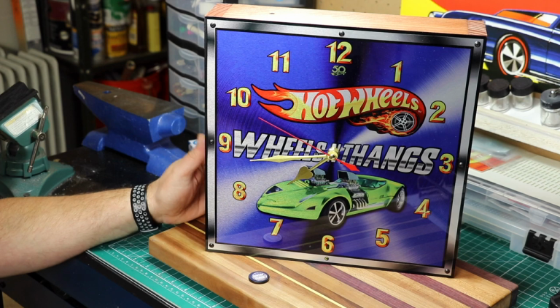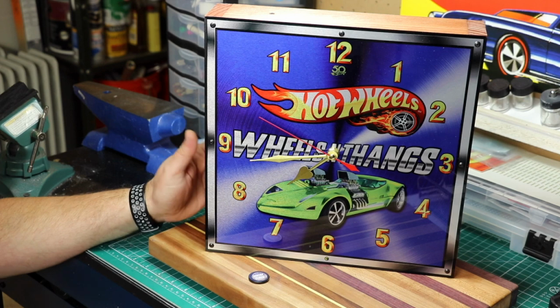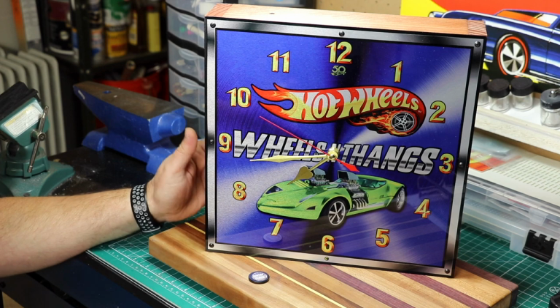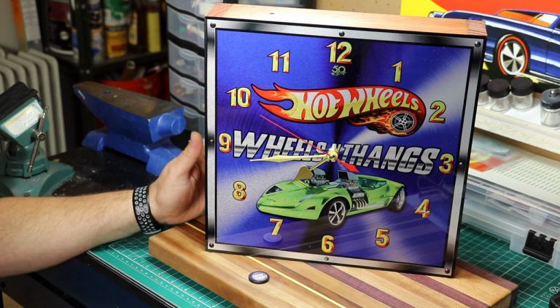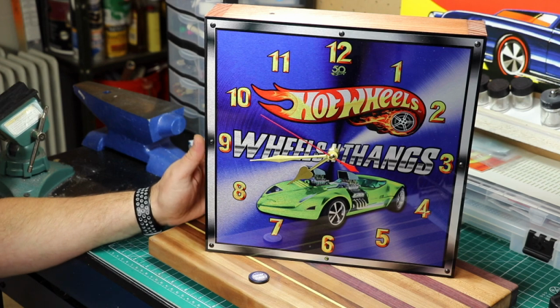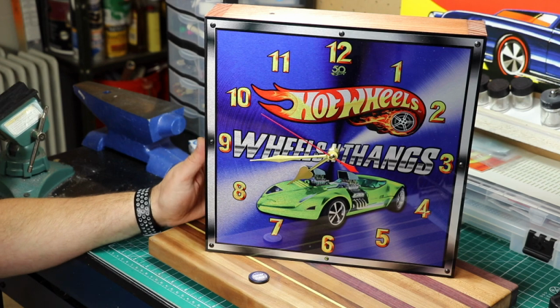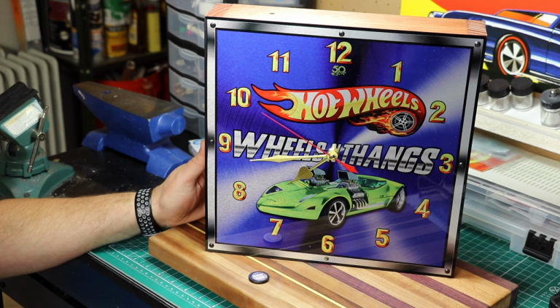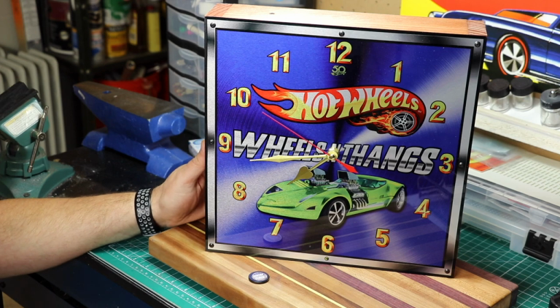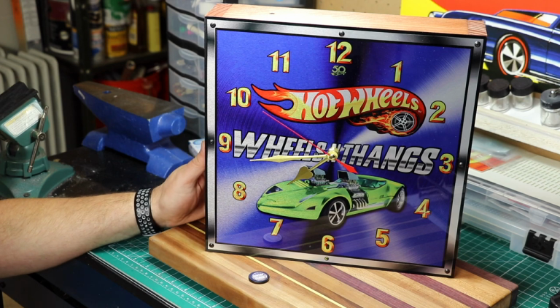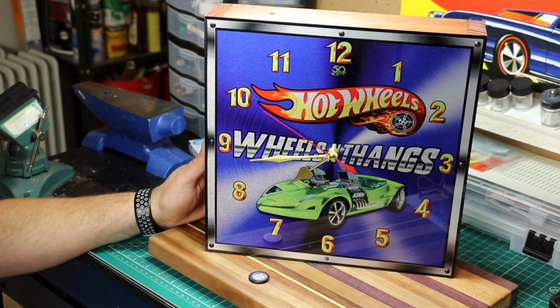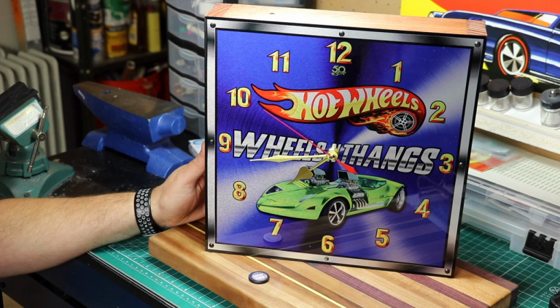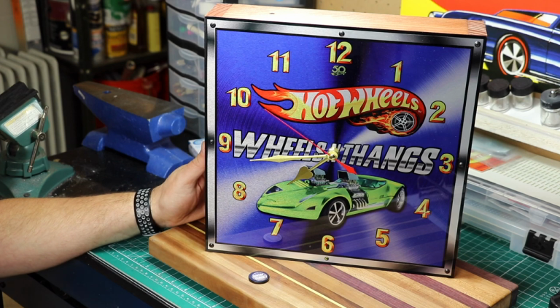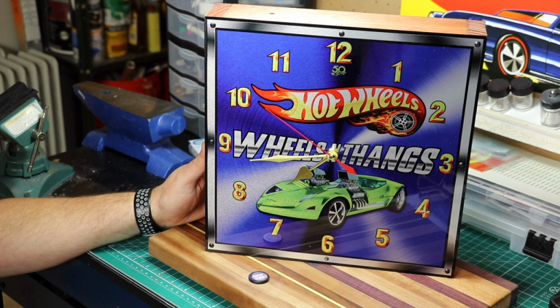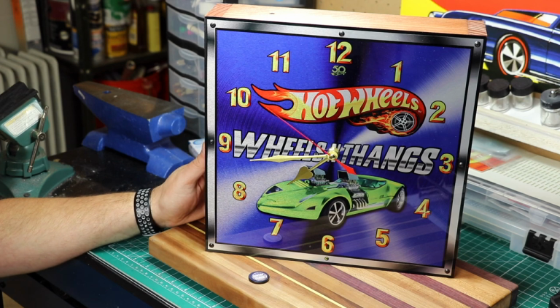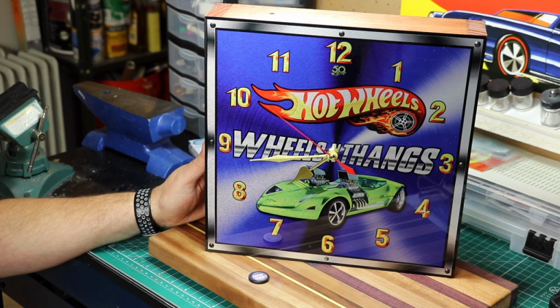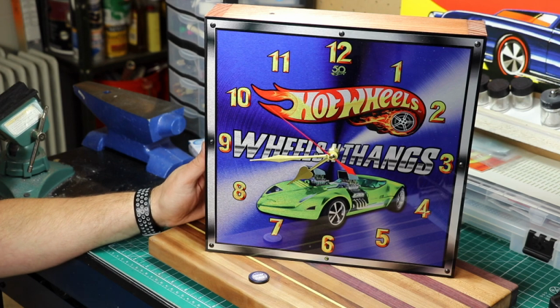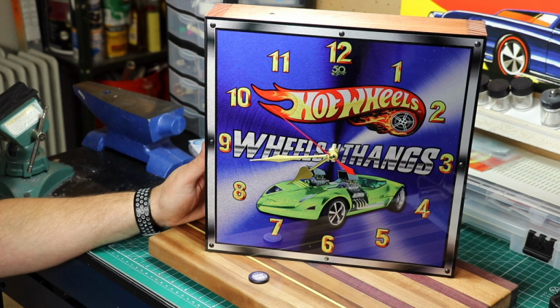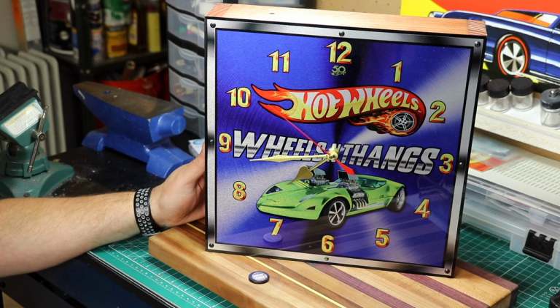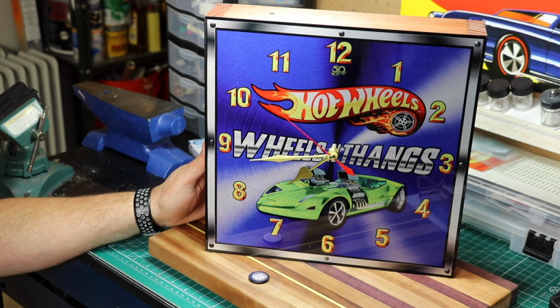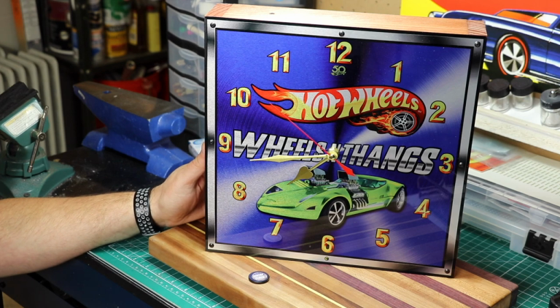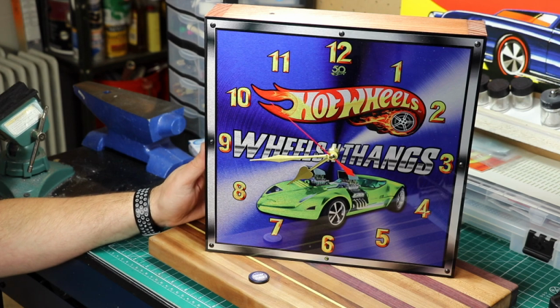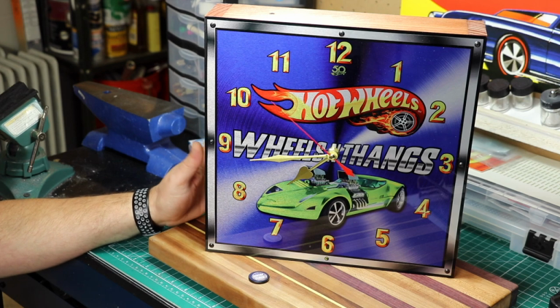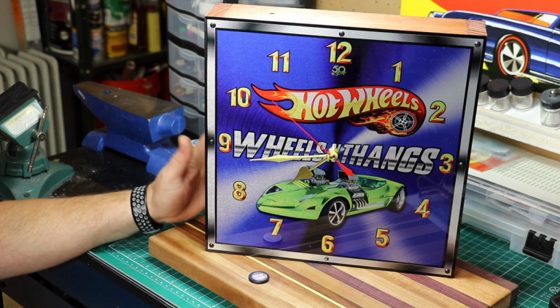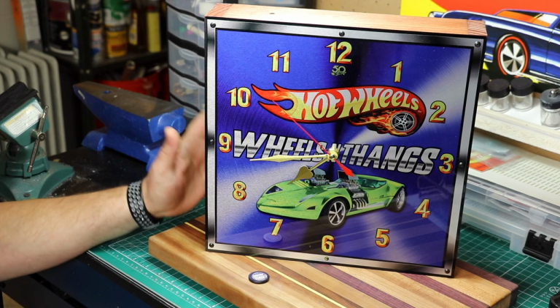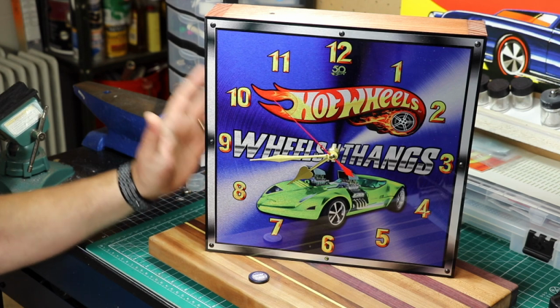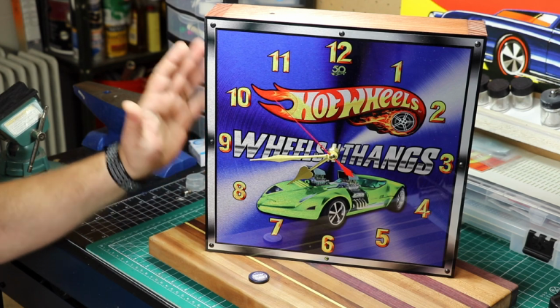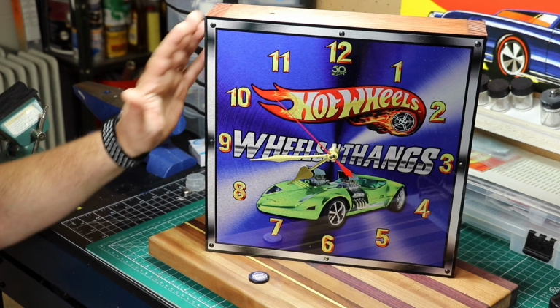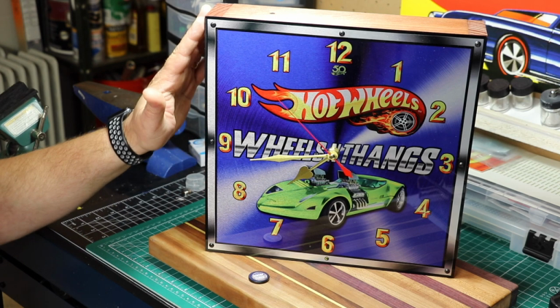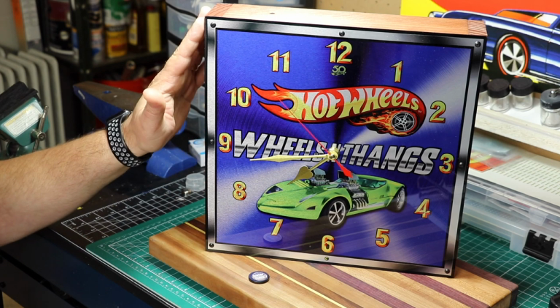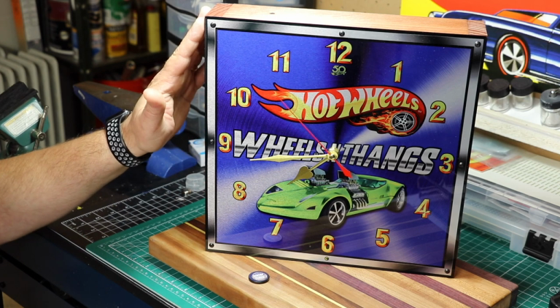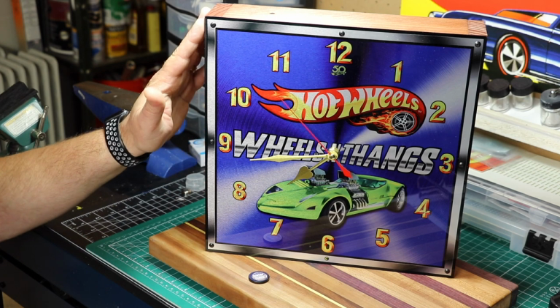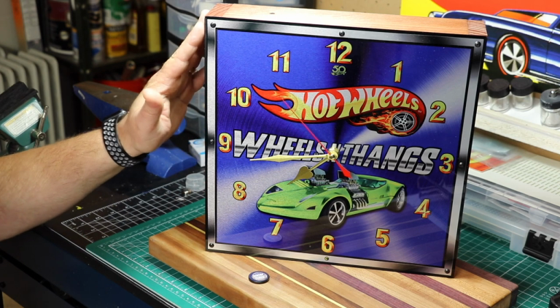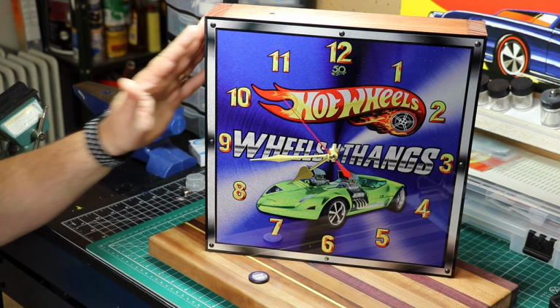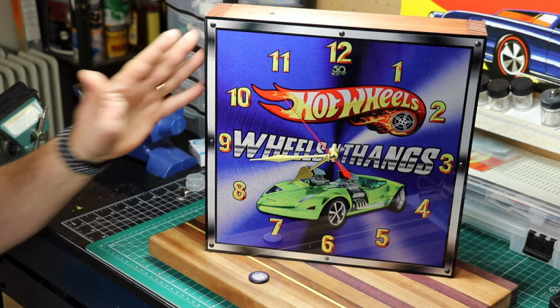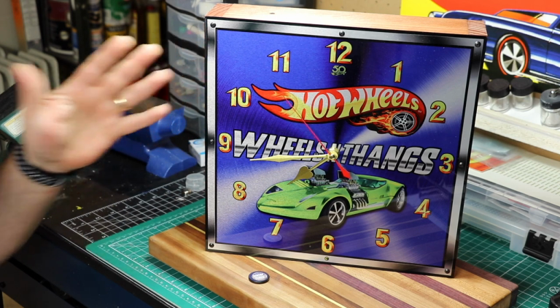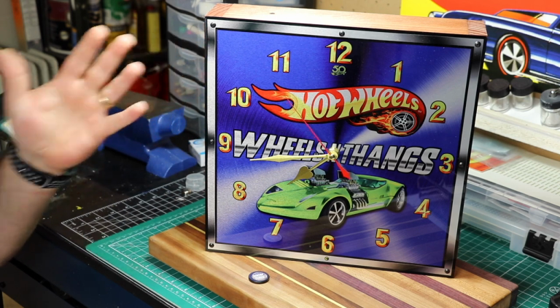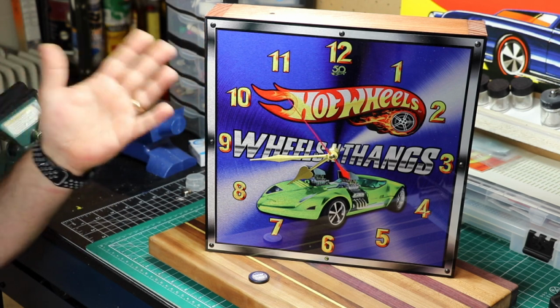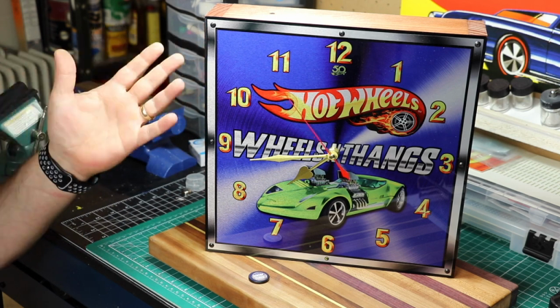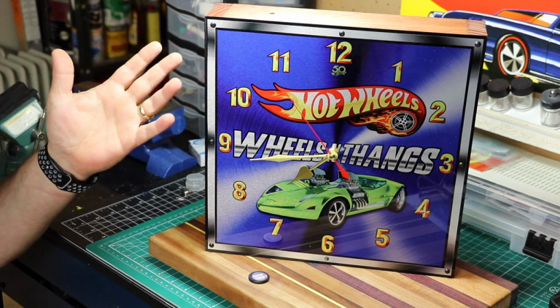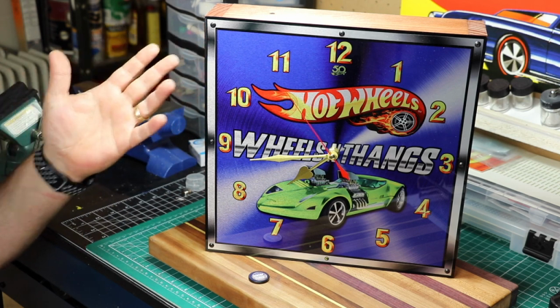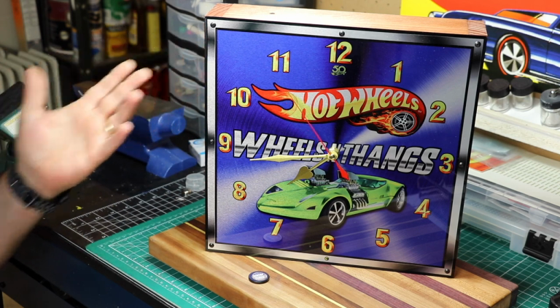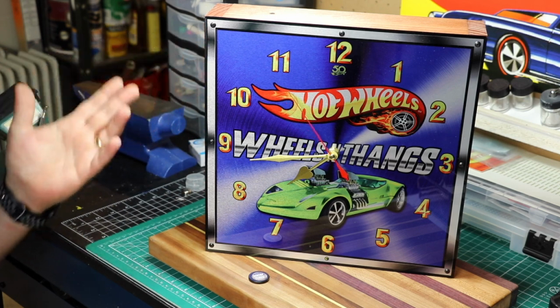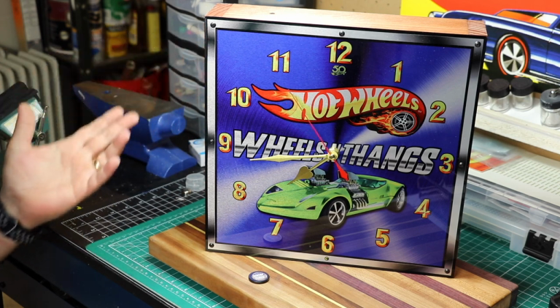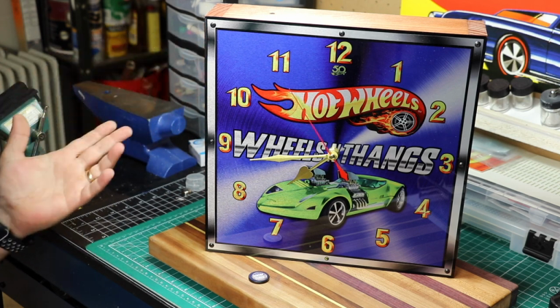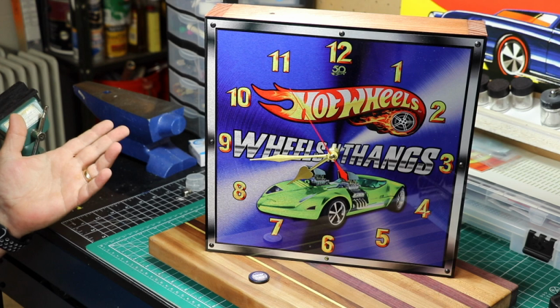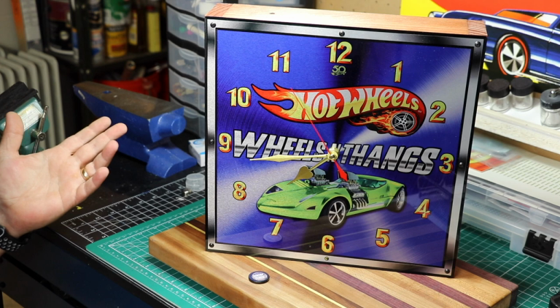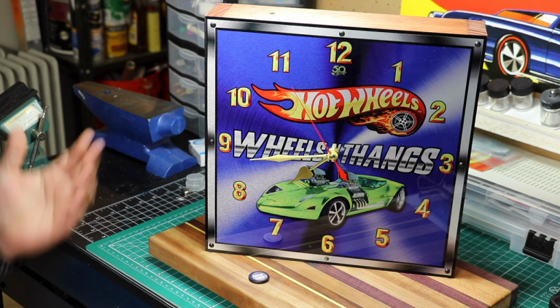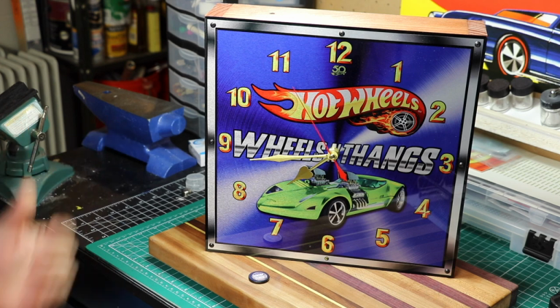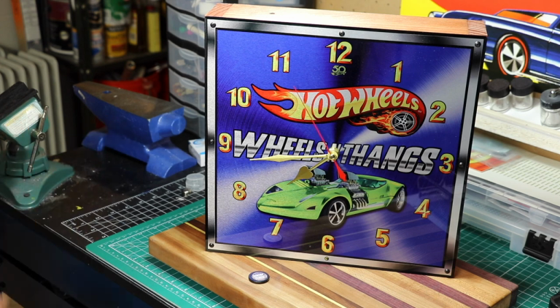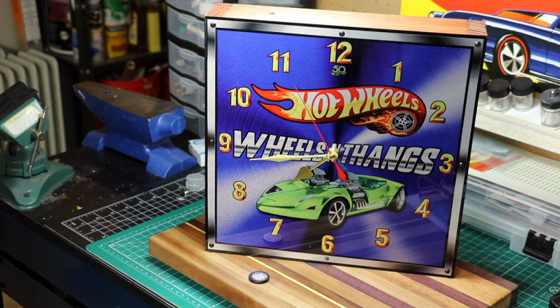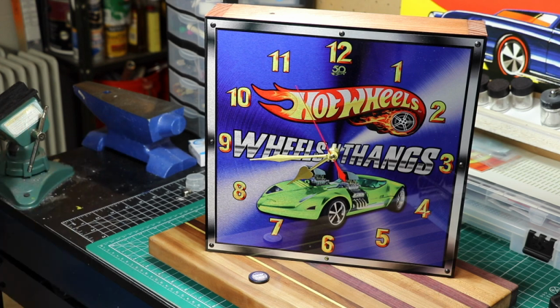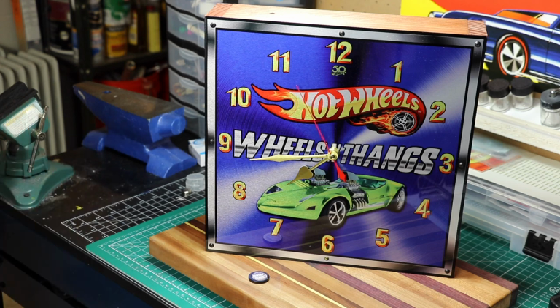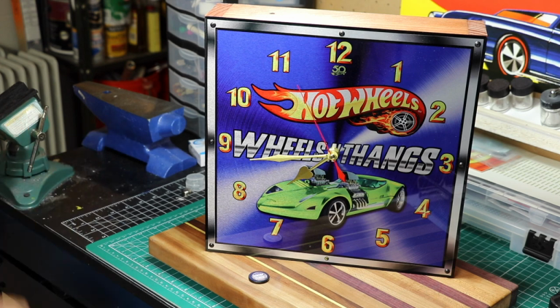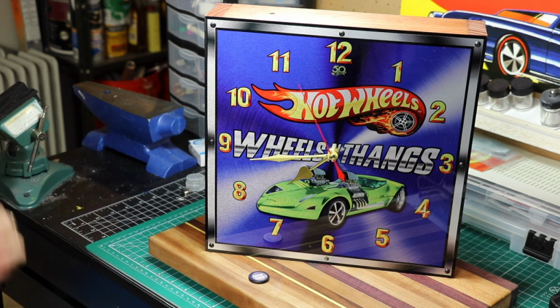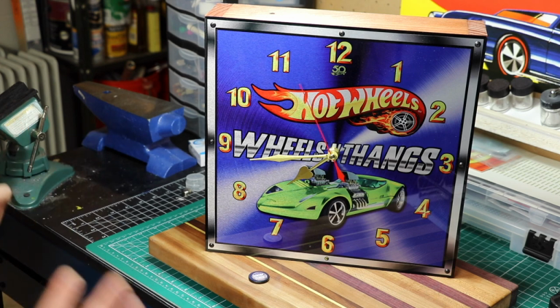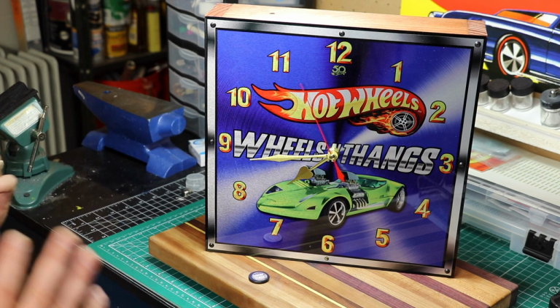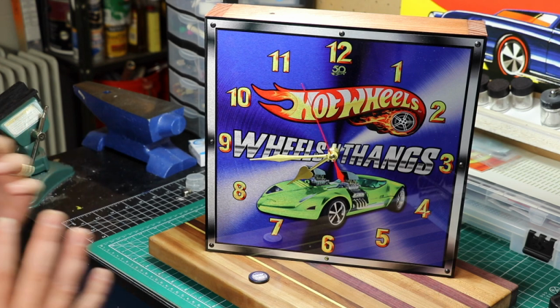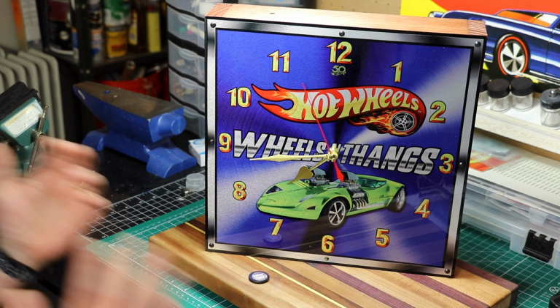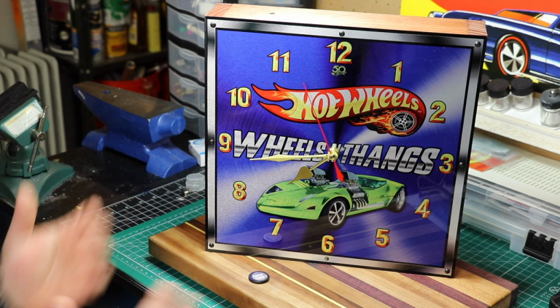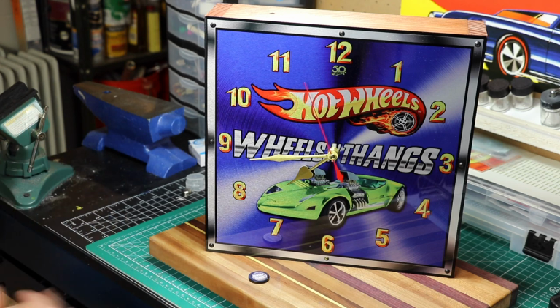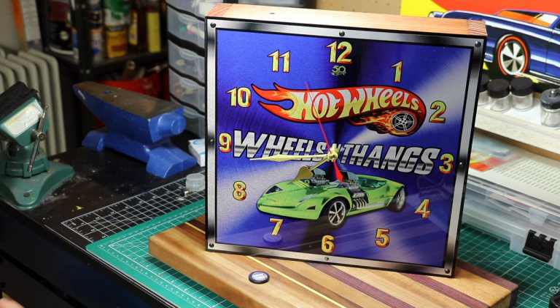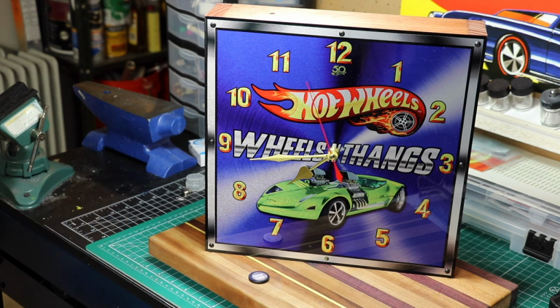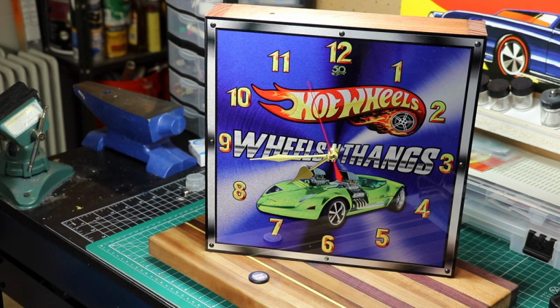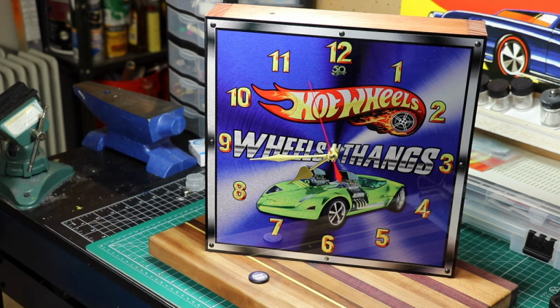Today we're going to switch gears from the normal content and talk about a clock. You may think, why do you want to talk about a clock? Well, this clock is really special.